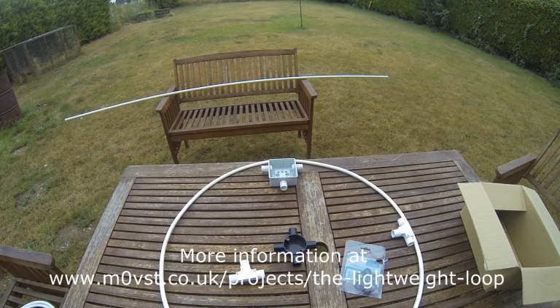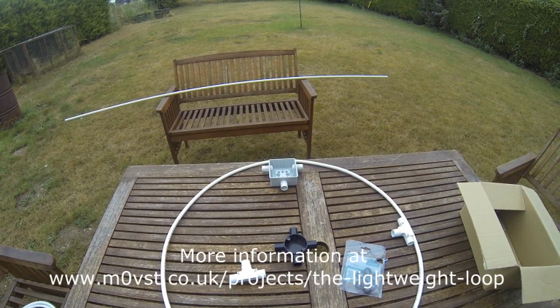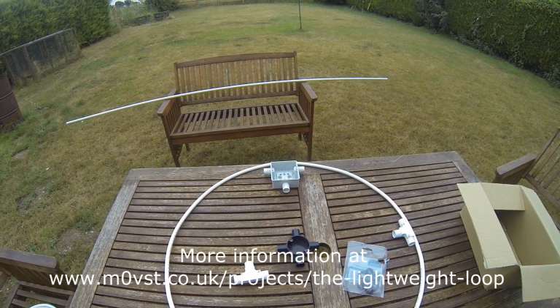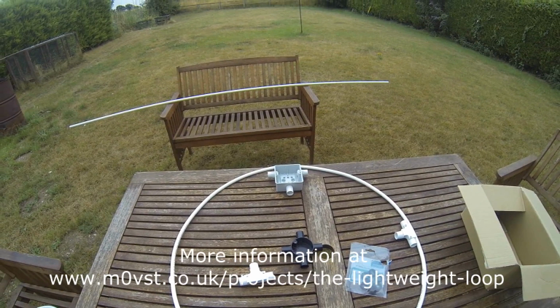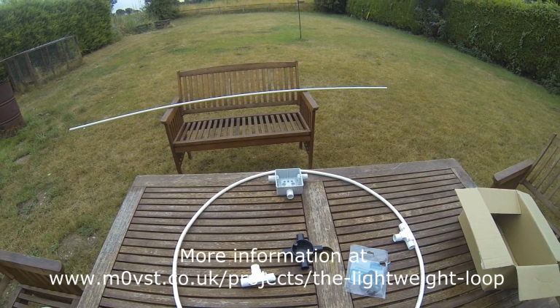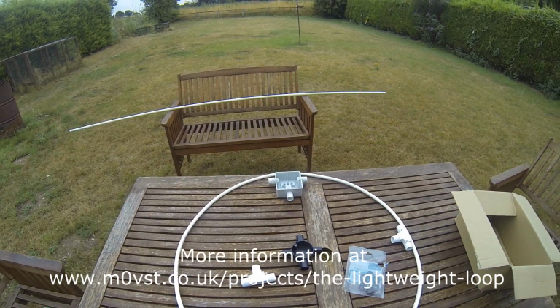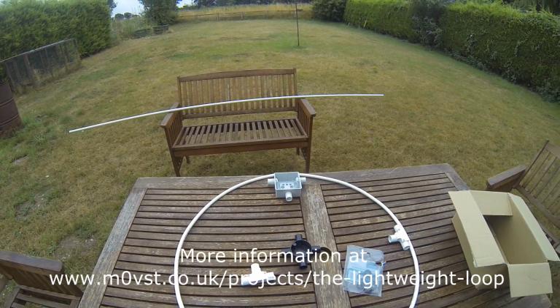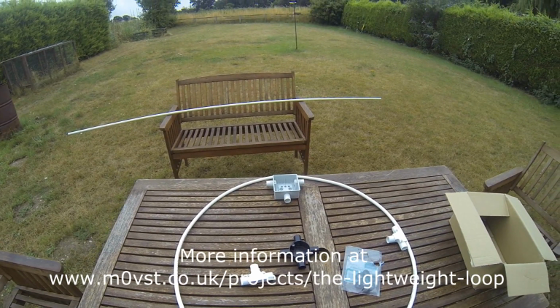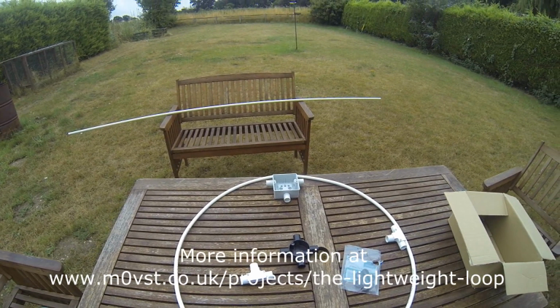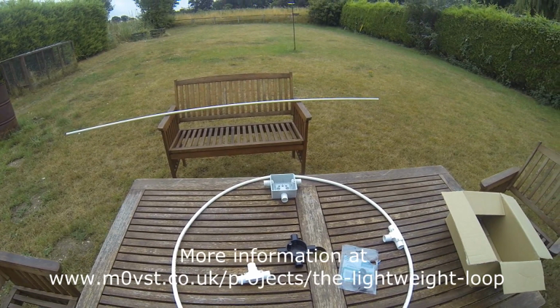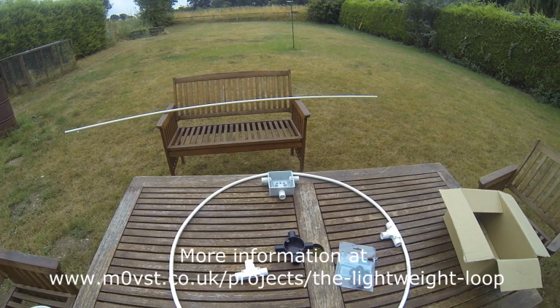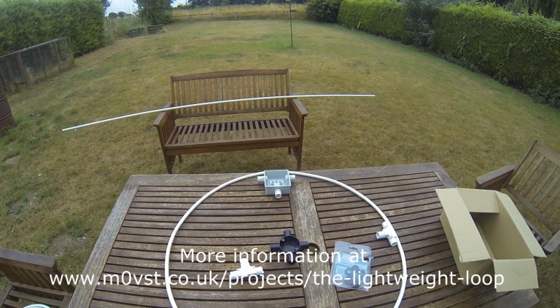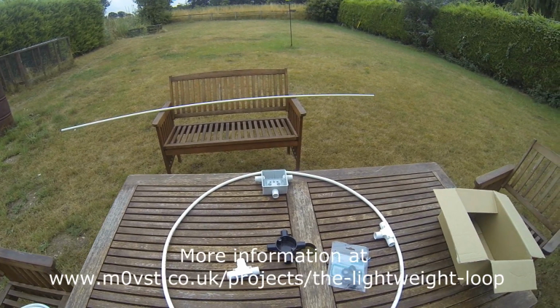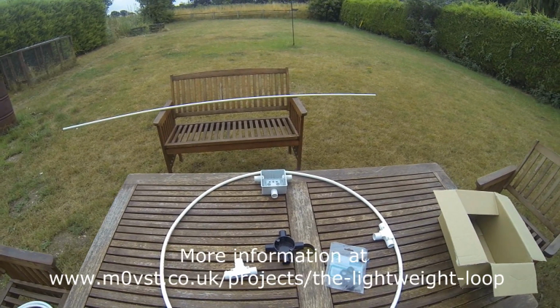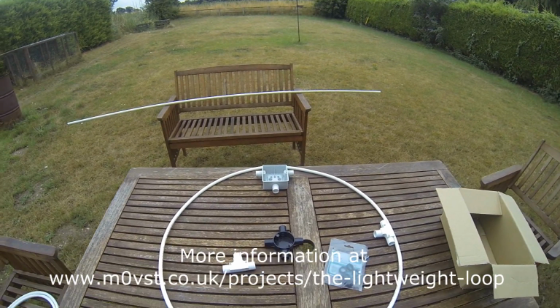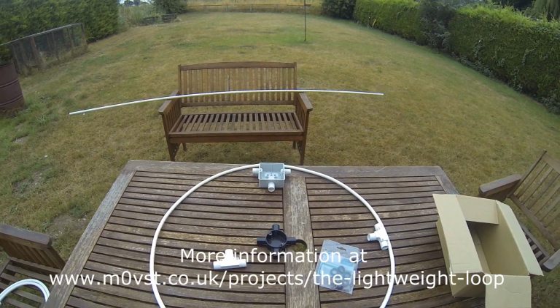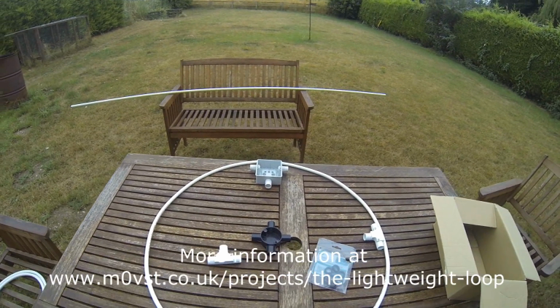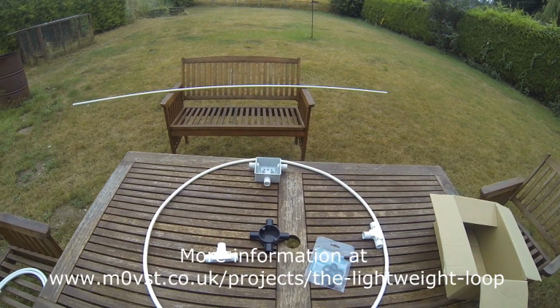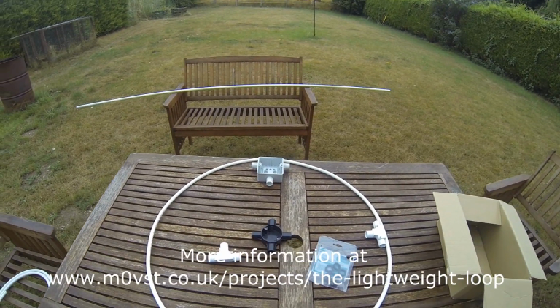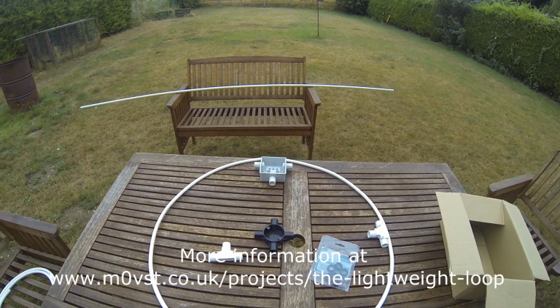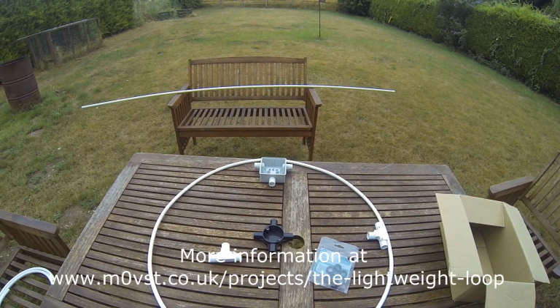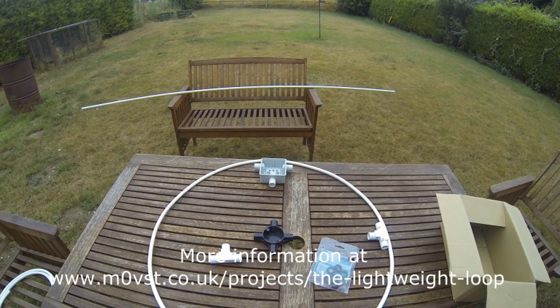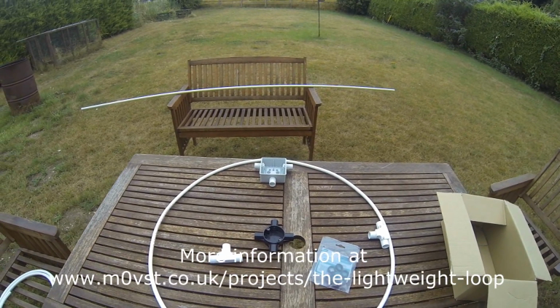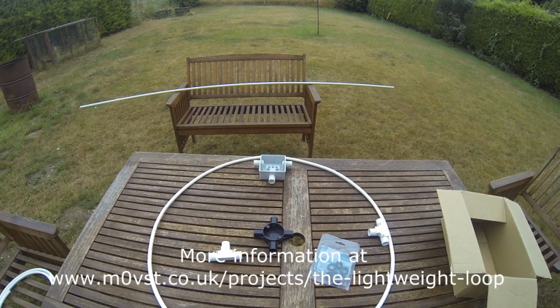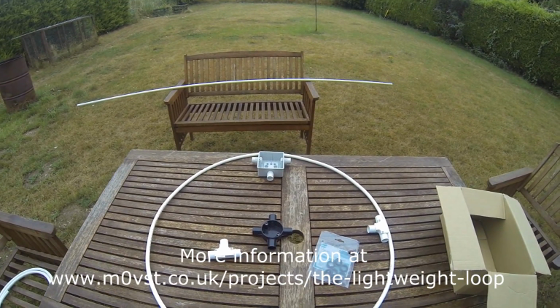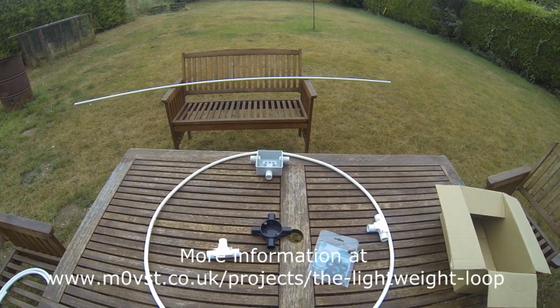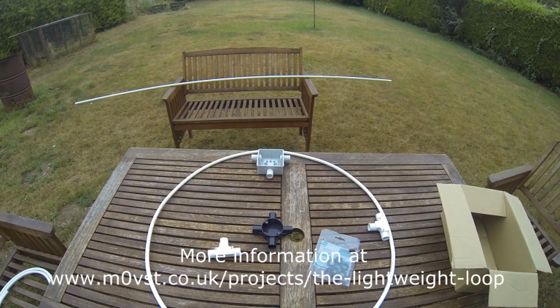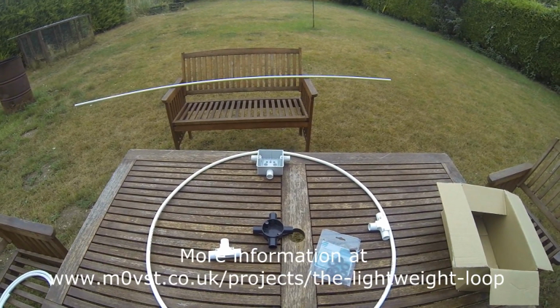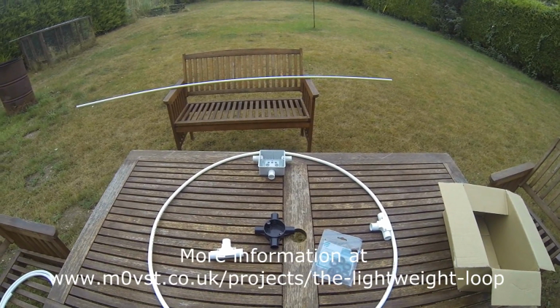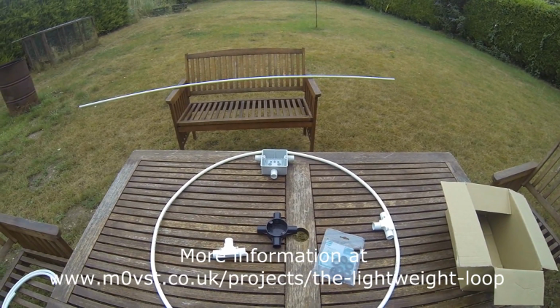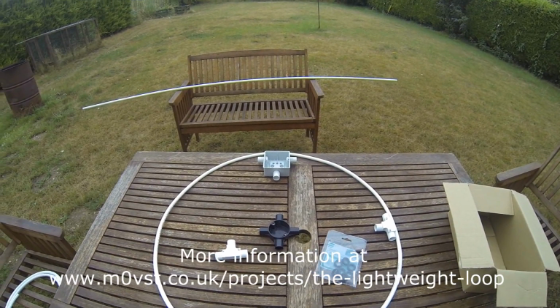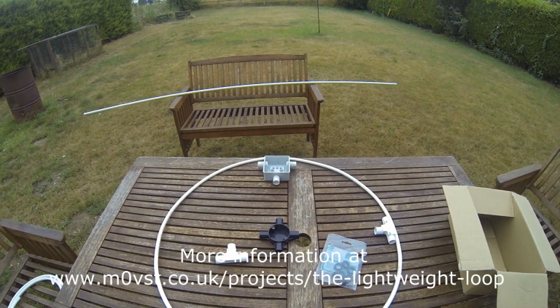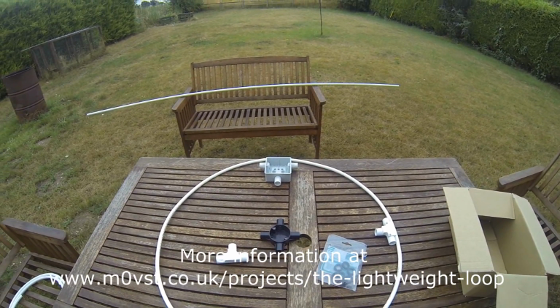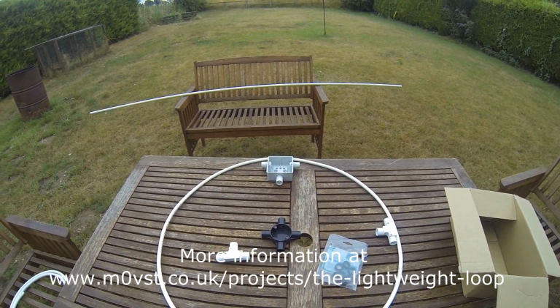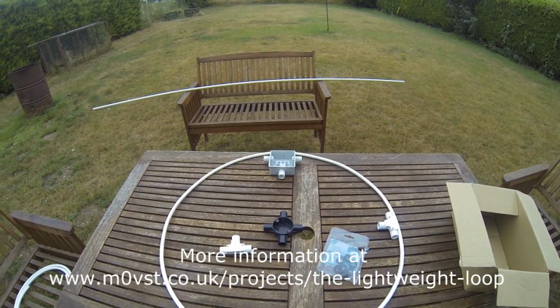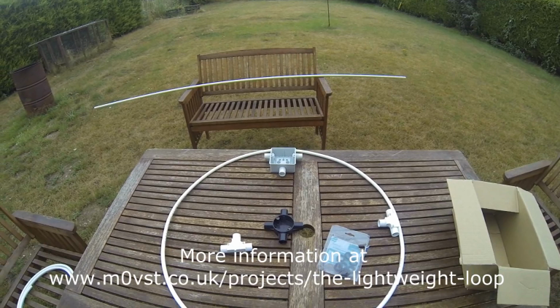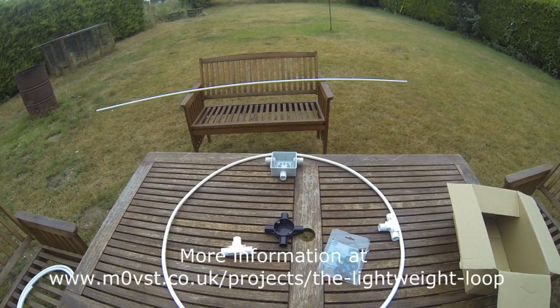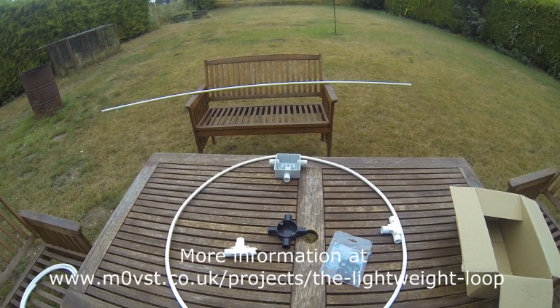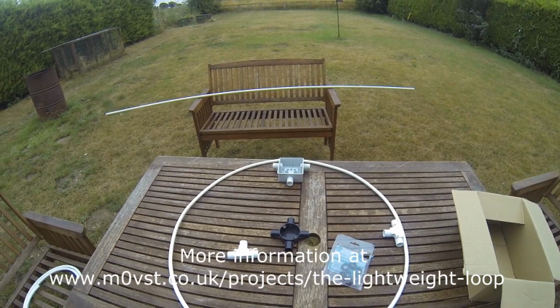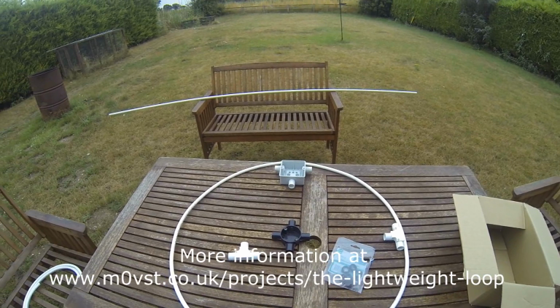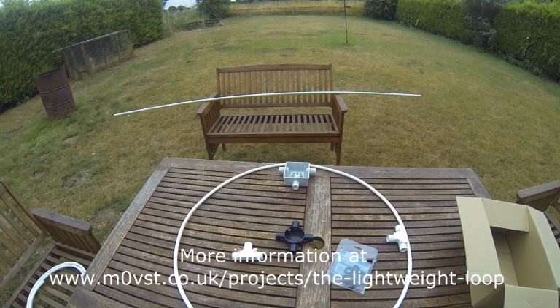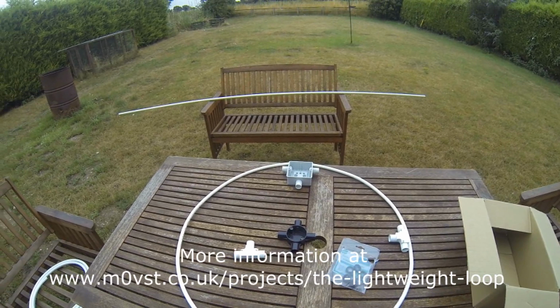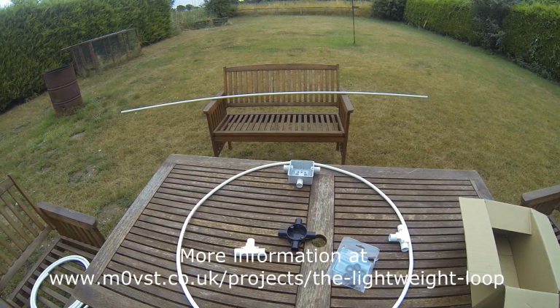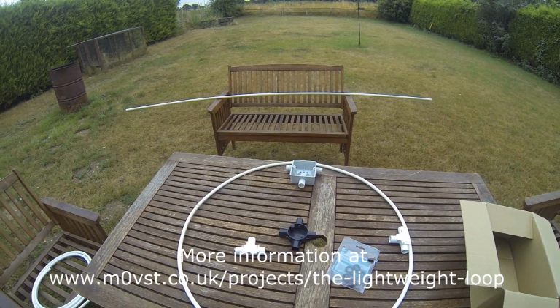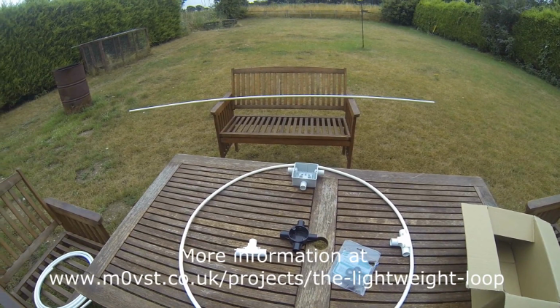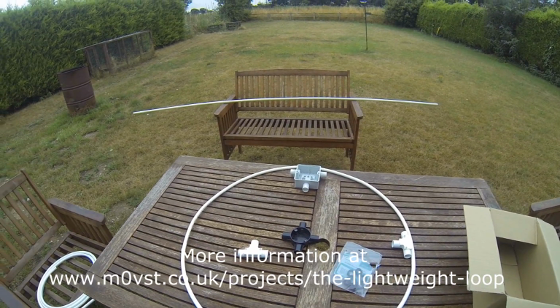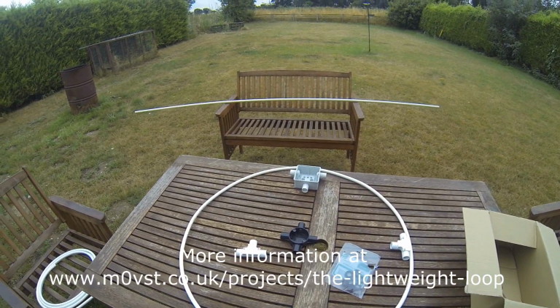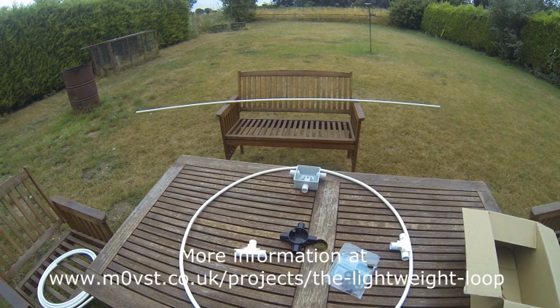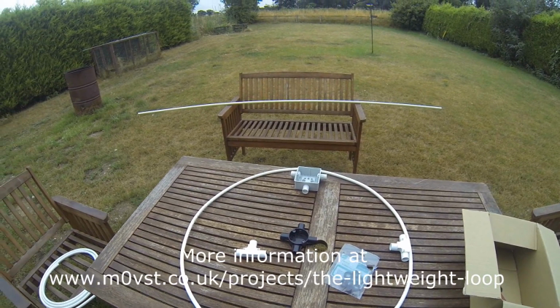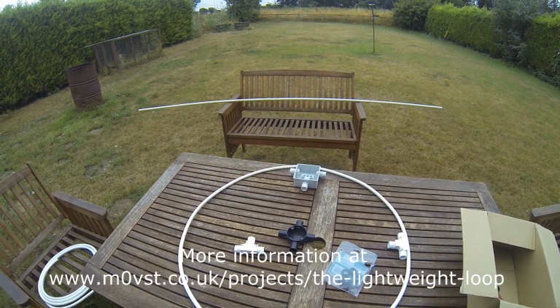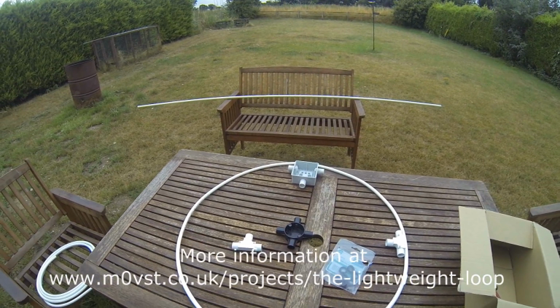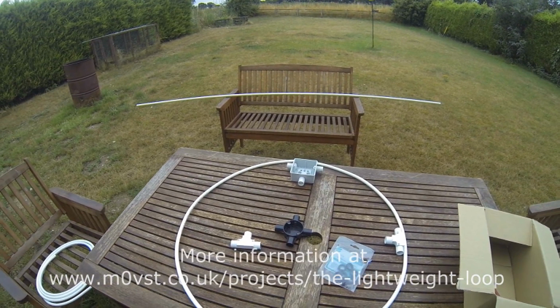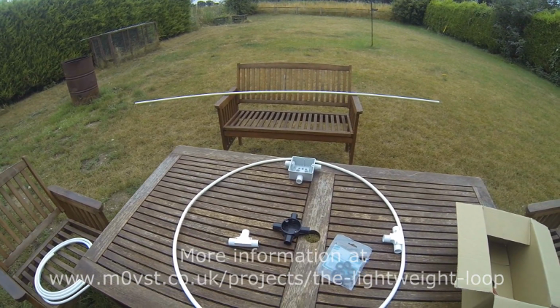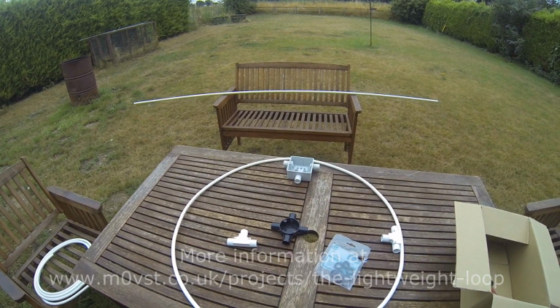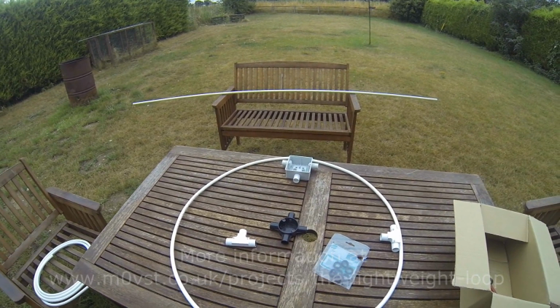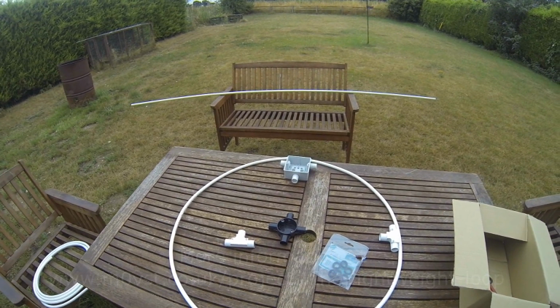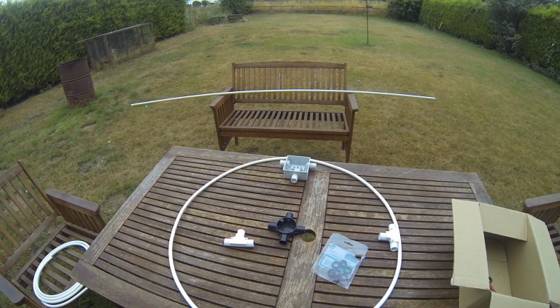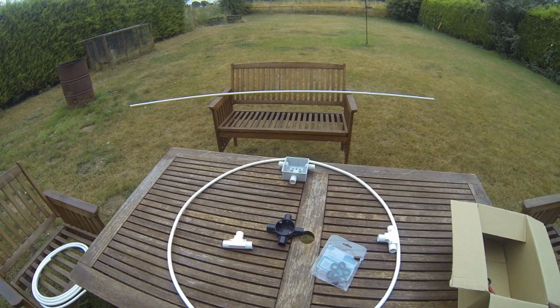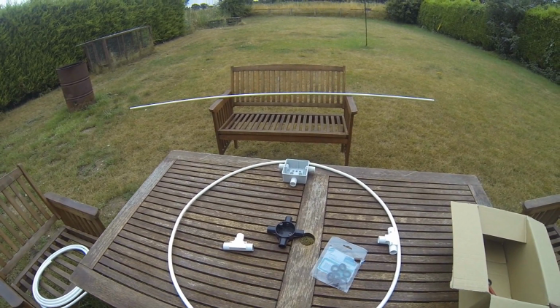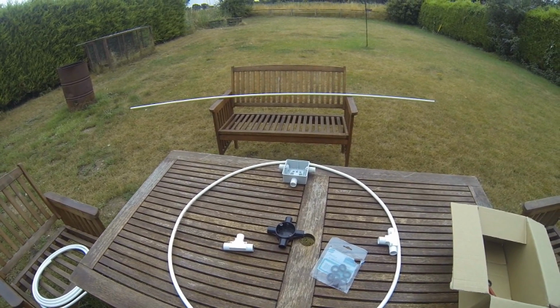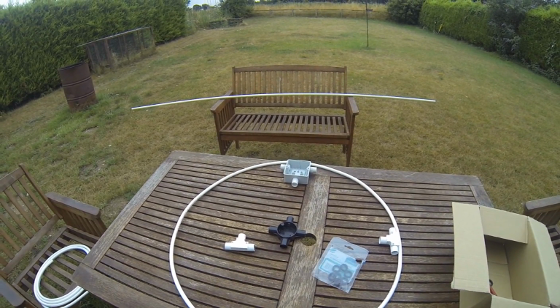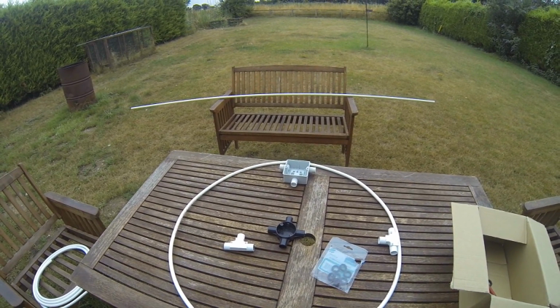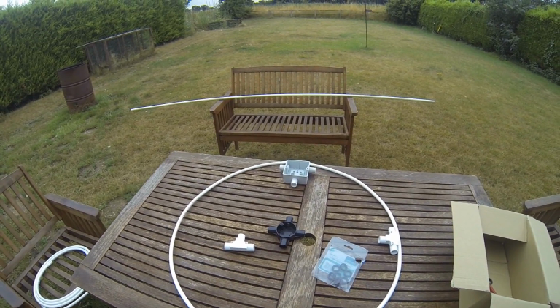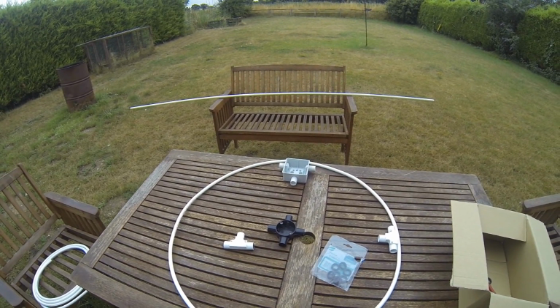Anyway, thanks so much for watching — I better get on otherwise I'll never get it finished. 73 from not so sunny Norfolk, M0VST.